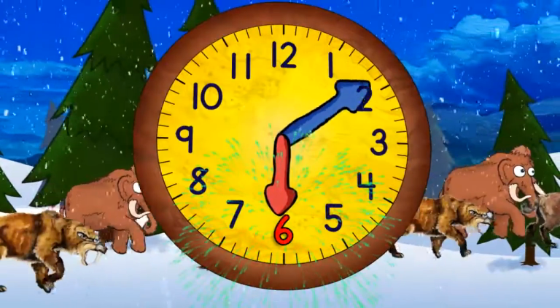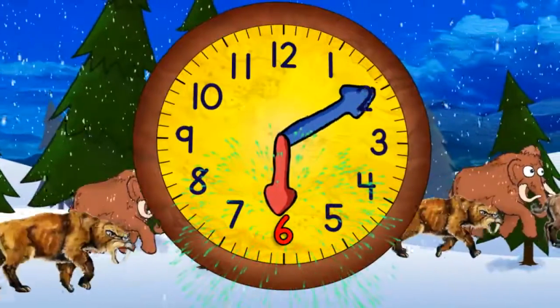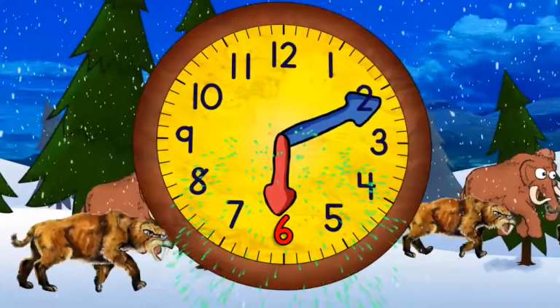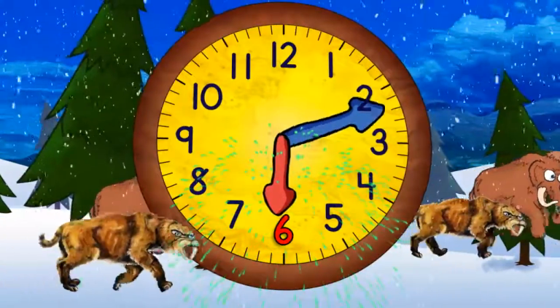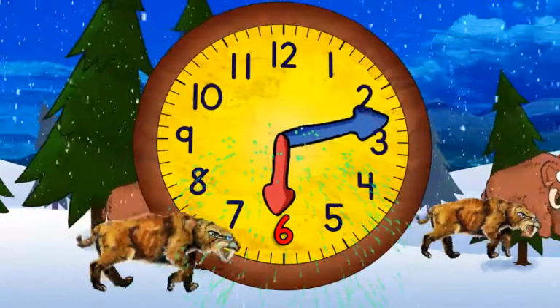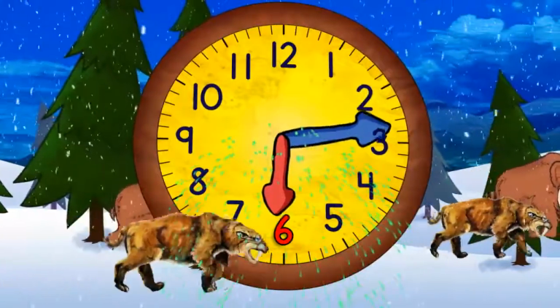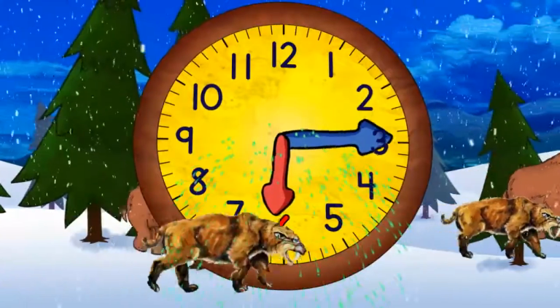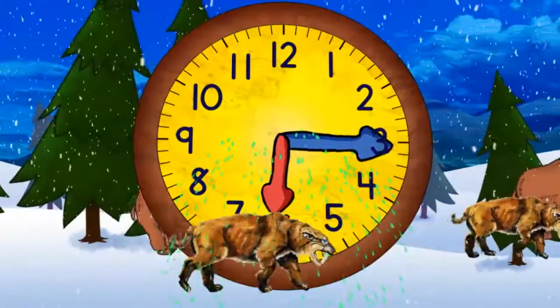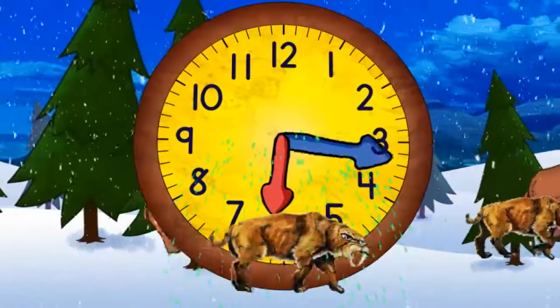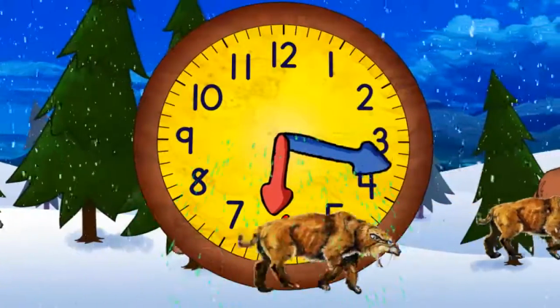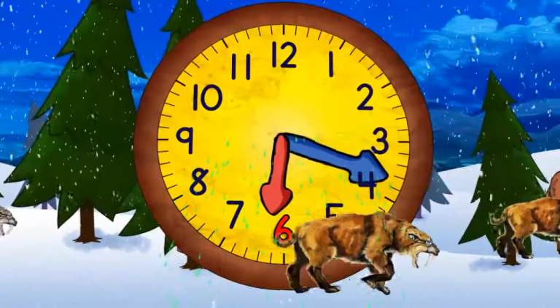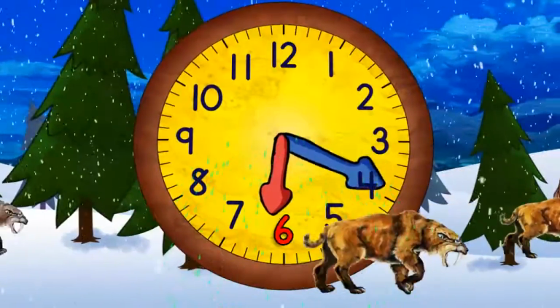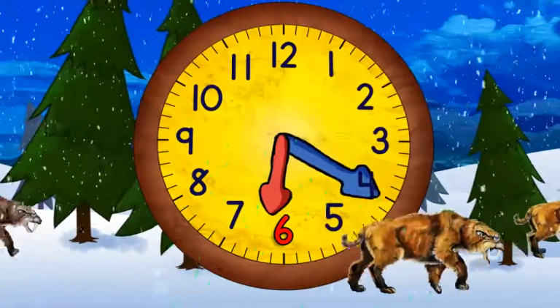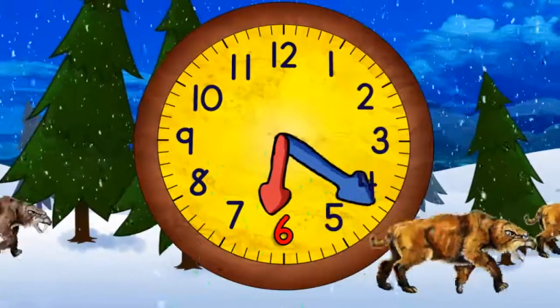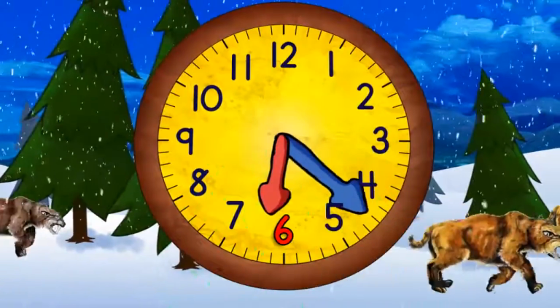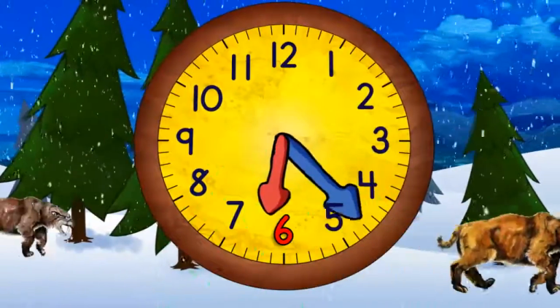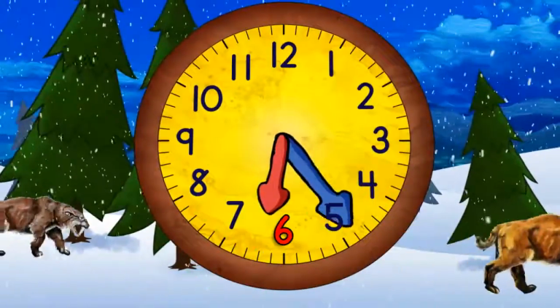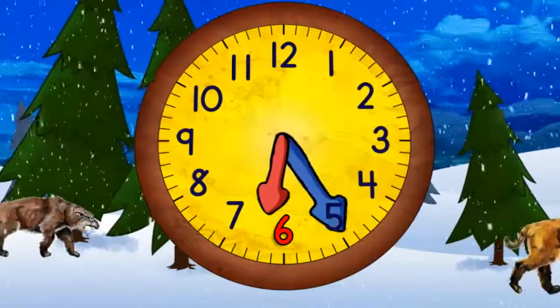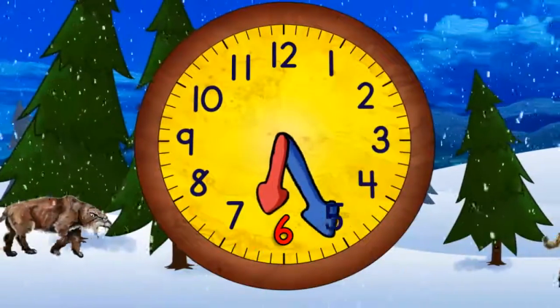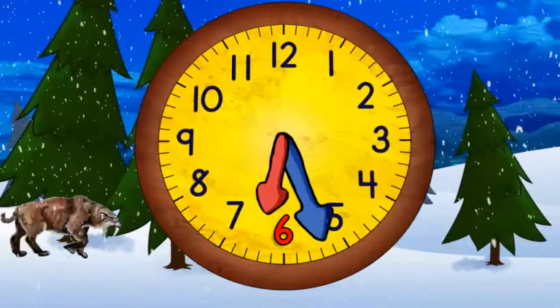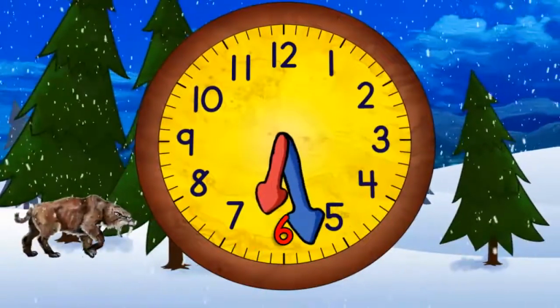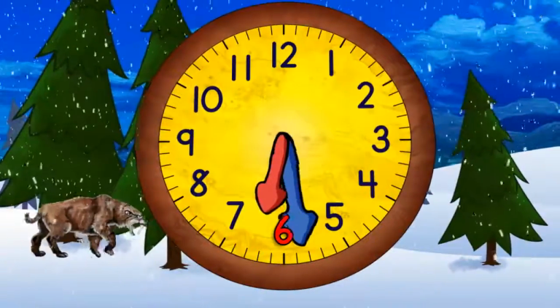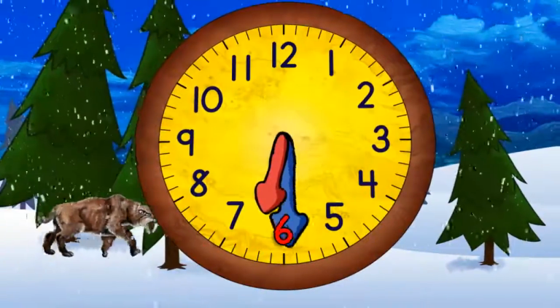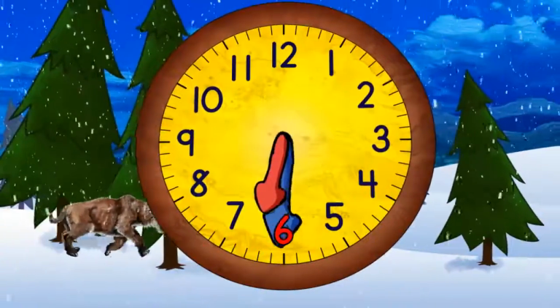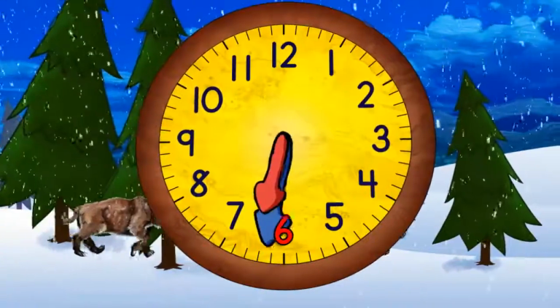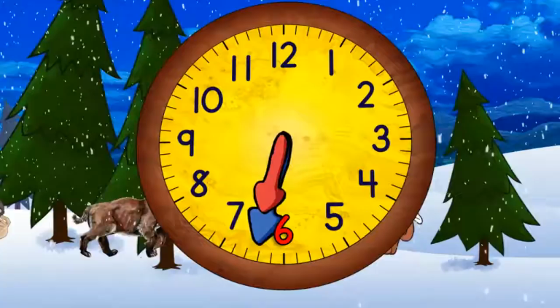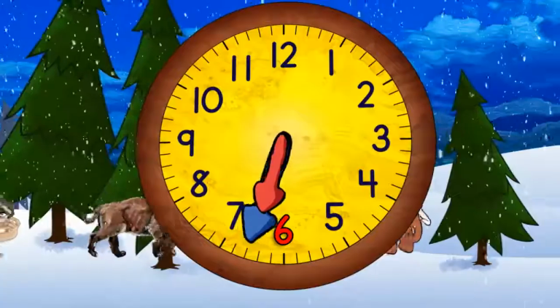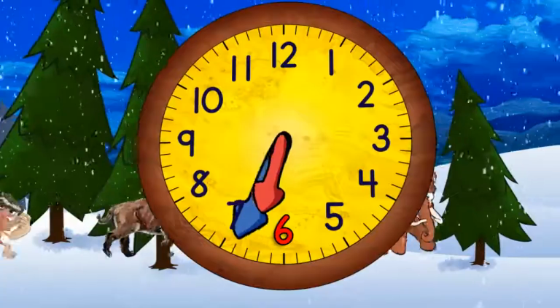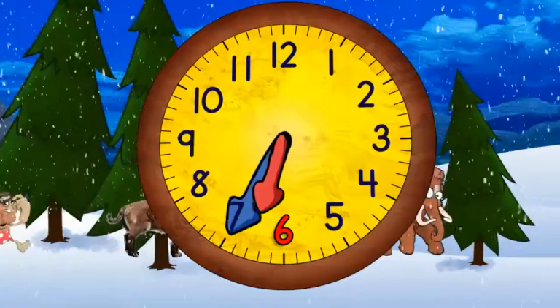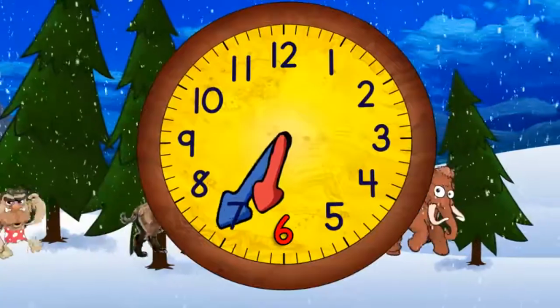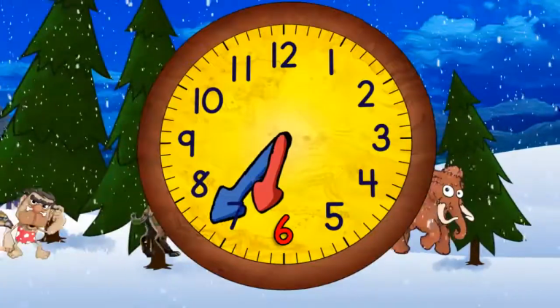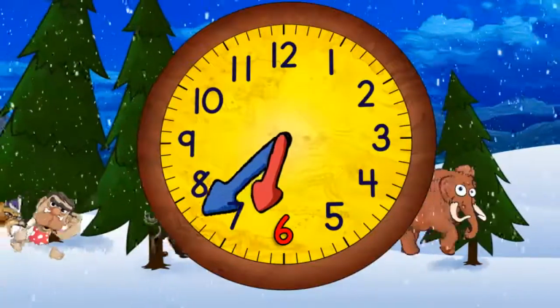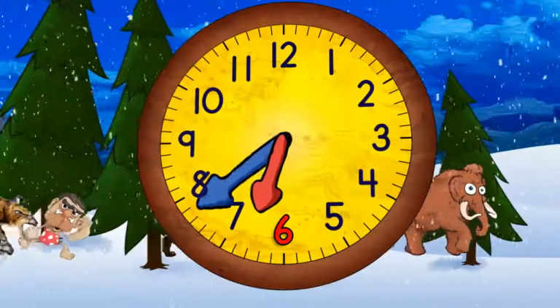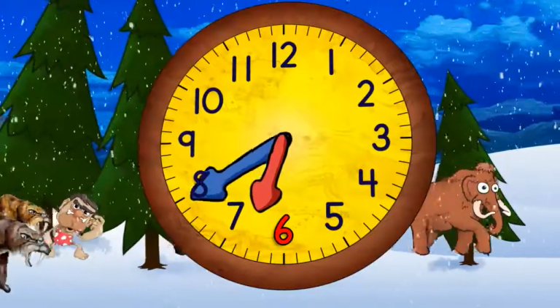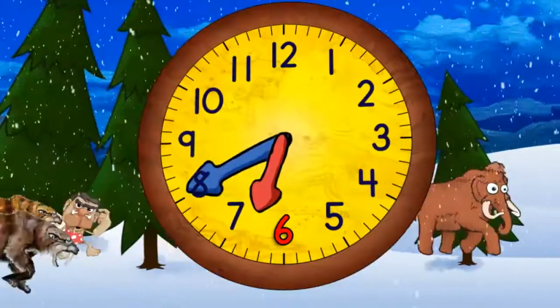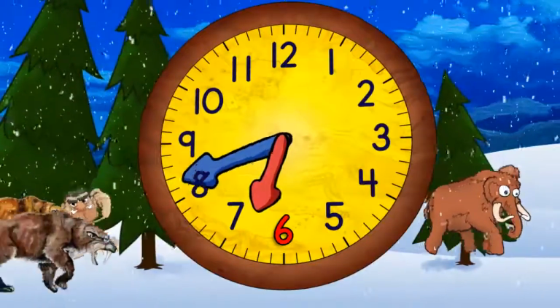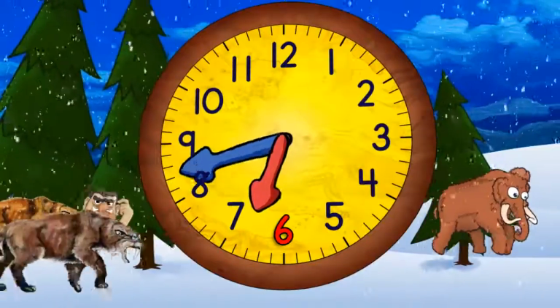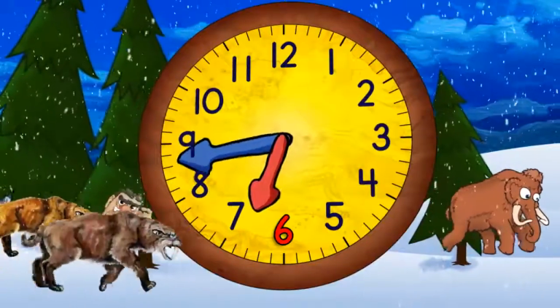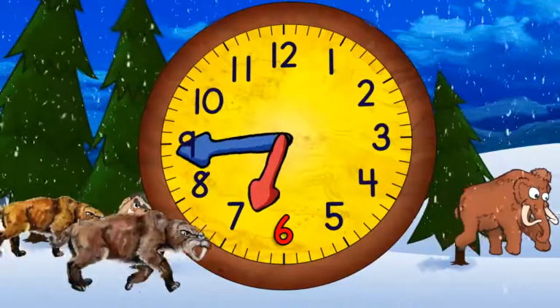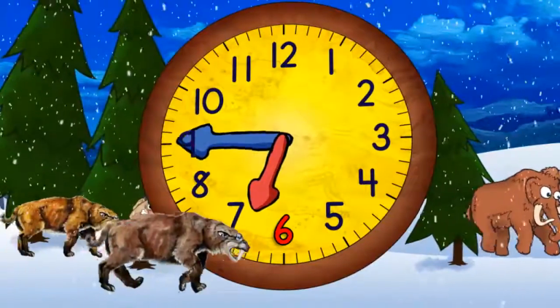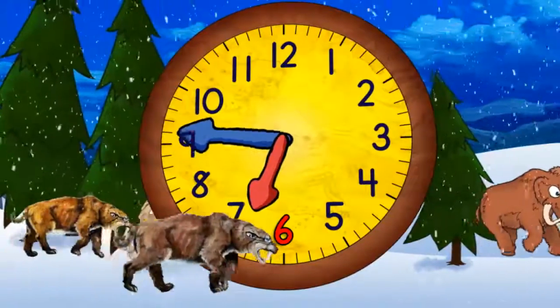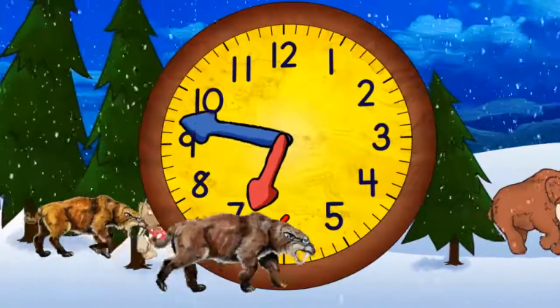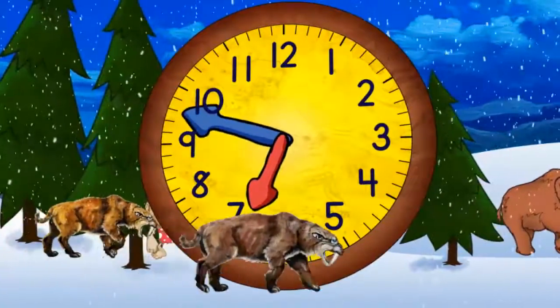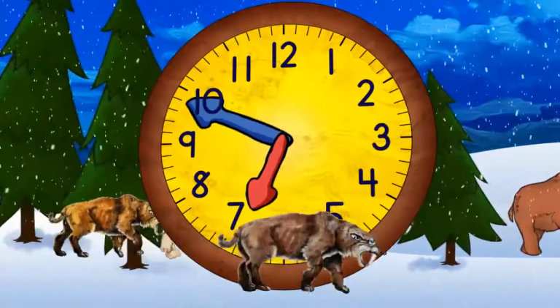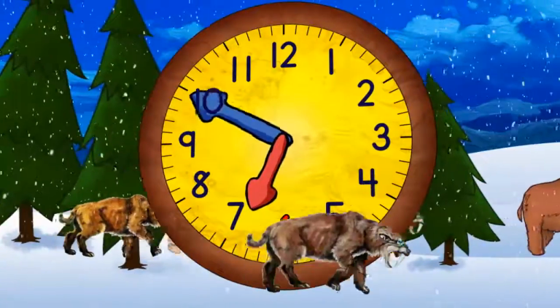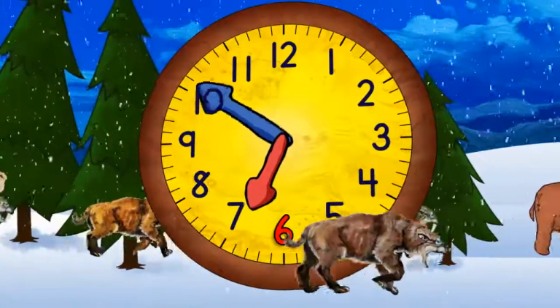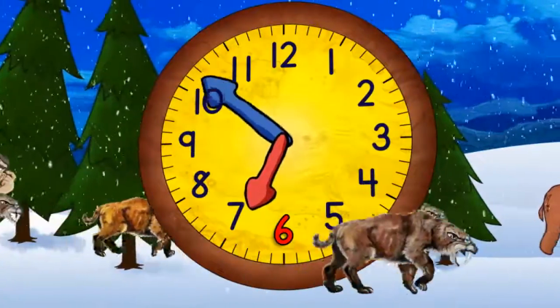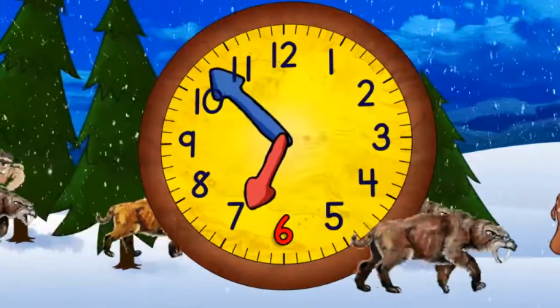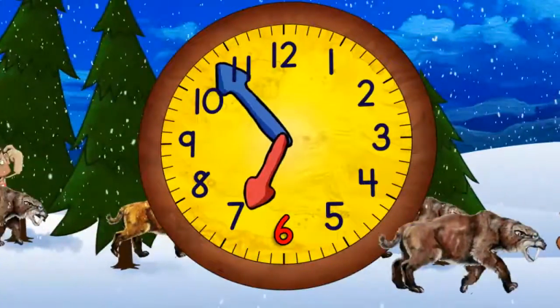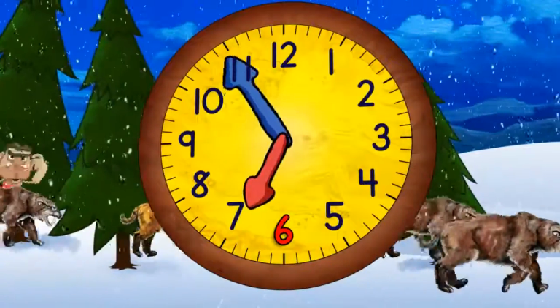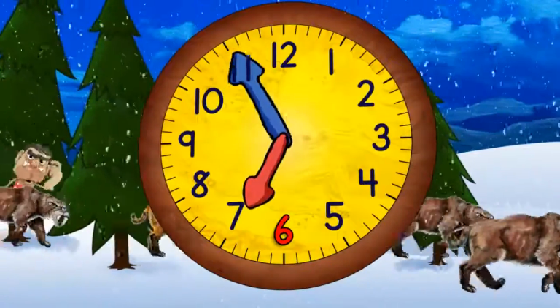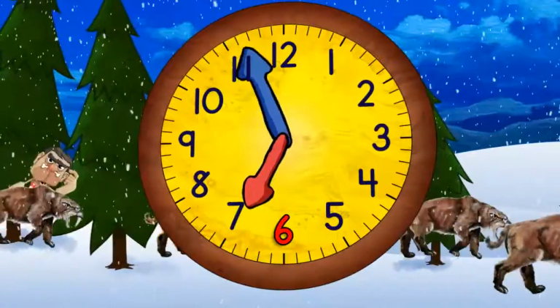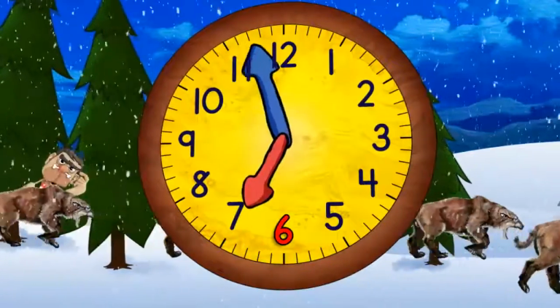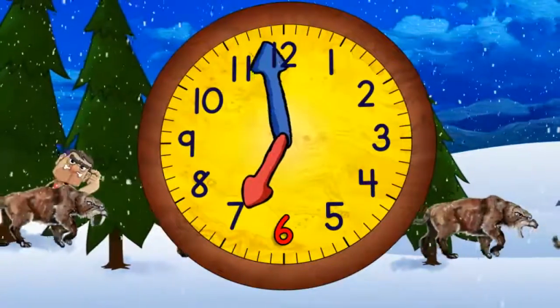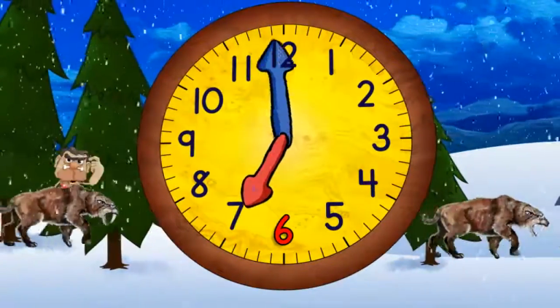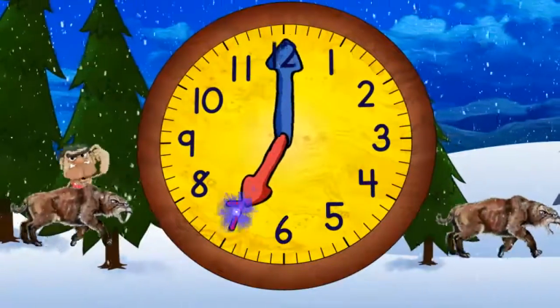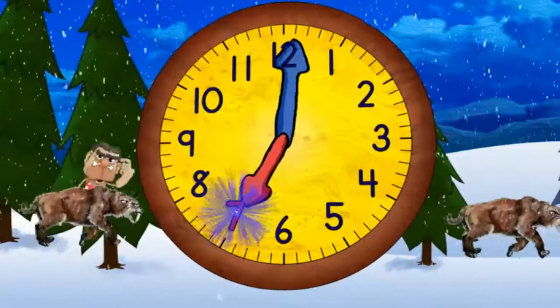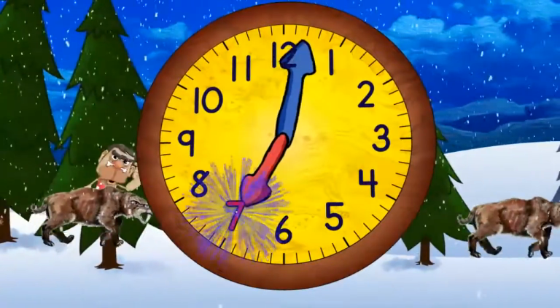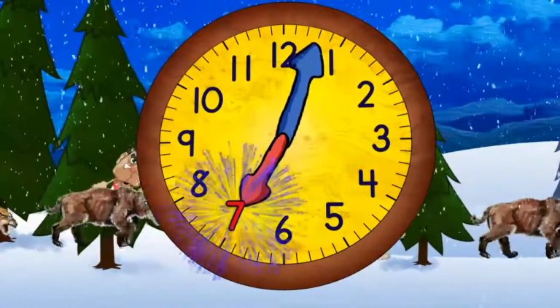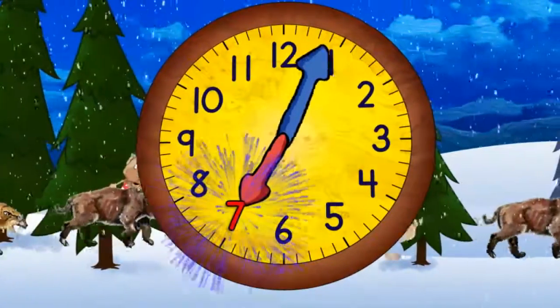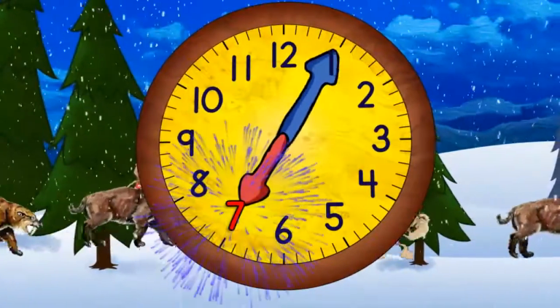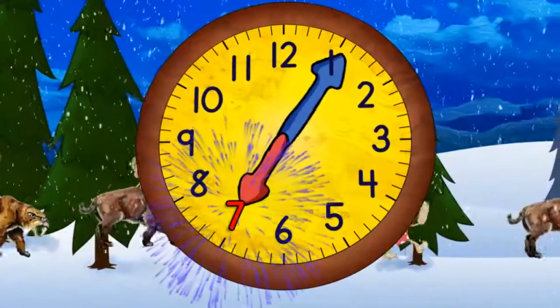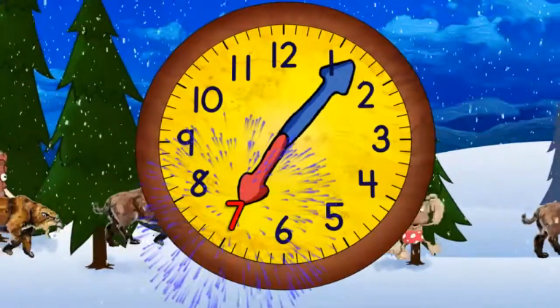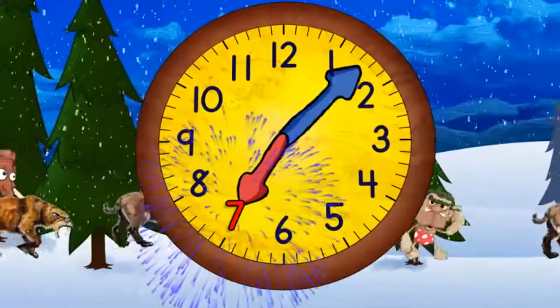Then quarter past six. And half past six. And quarter to seven. And now seven o'clock.